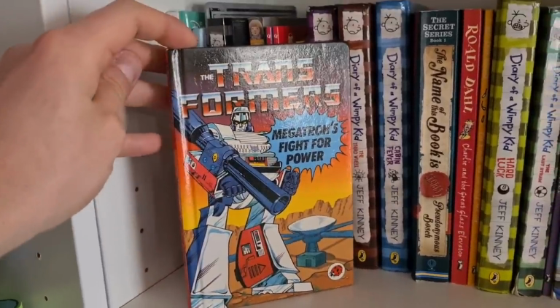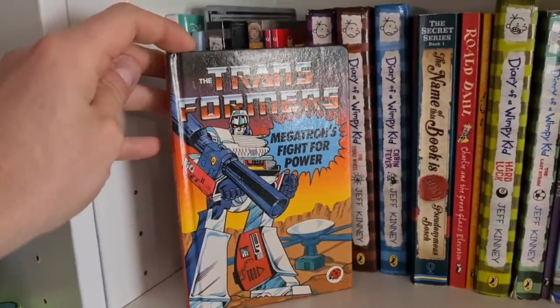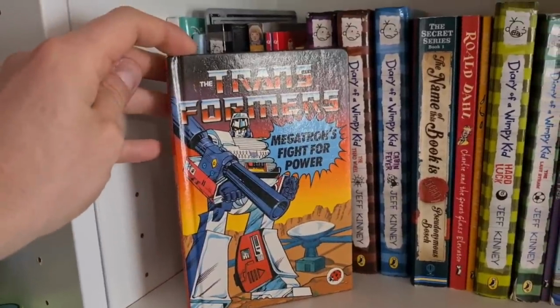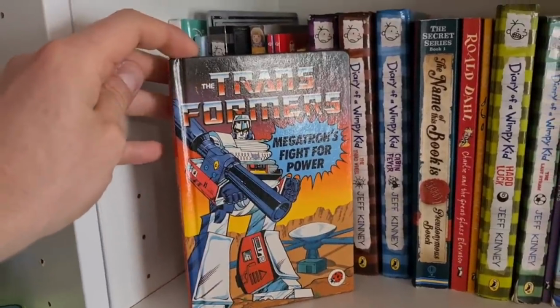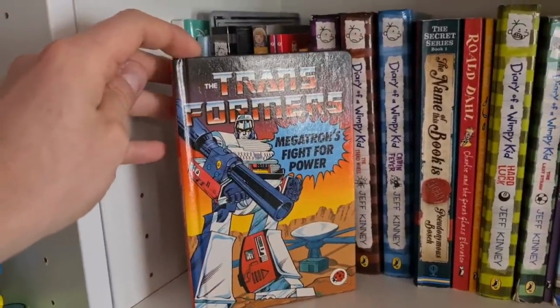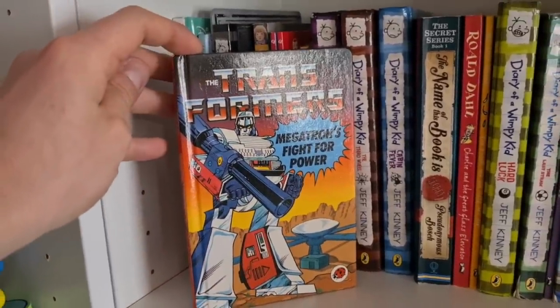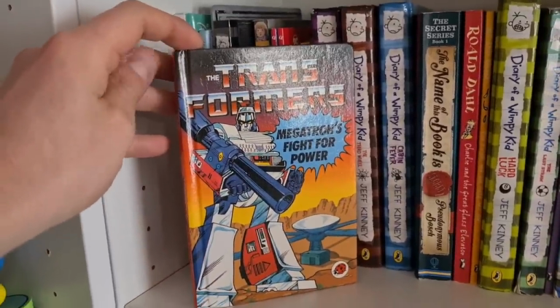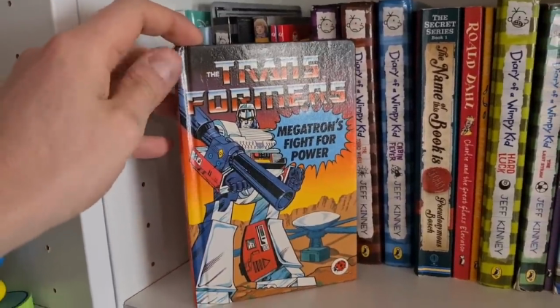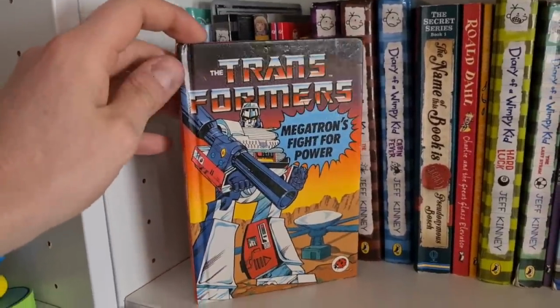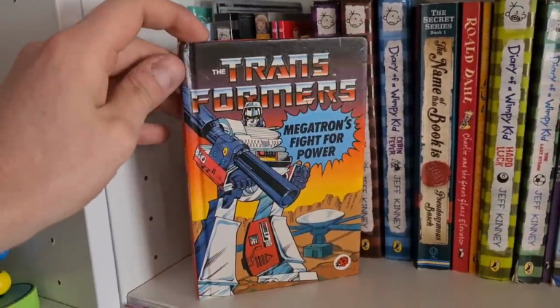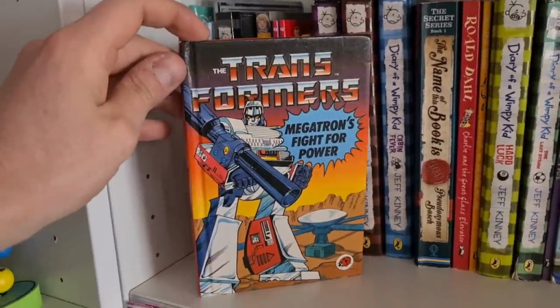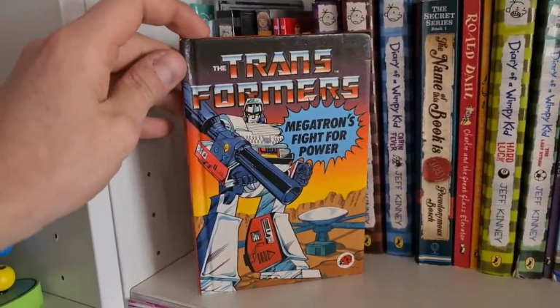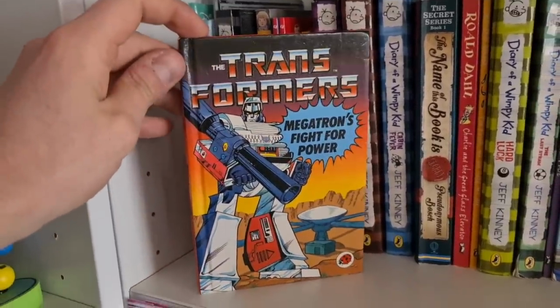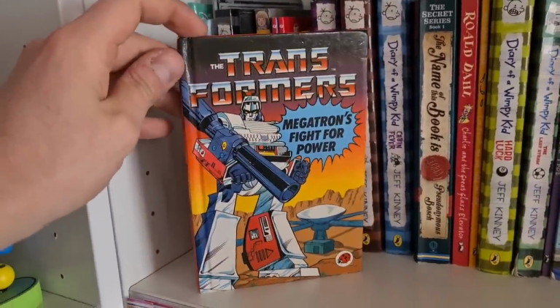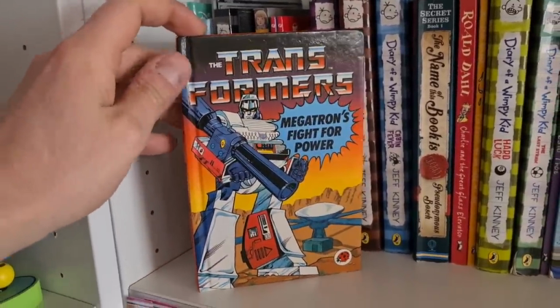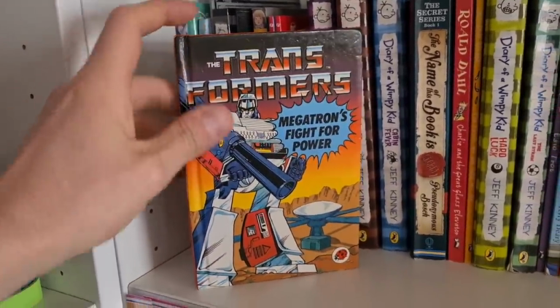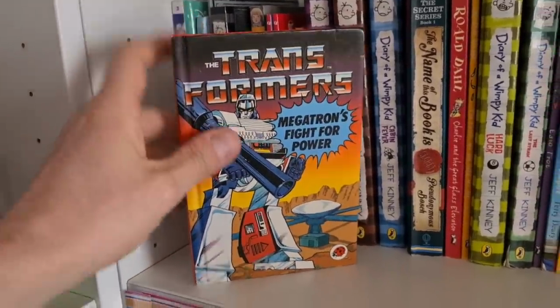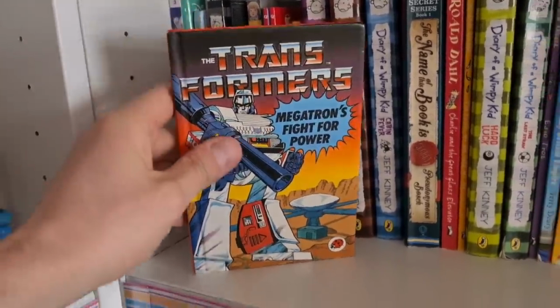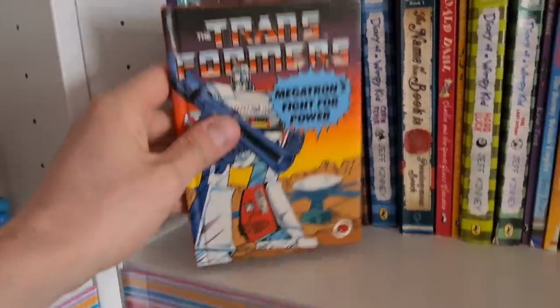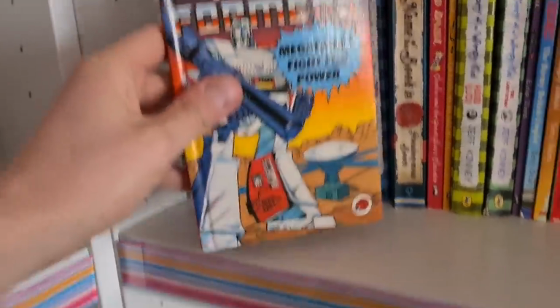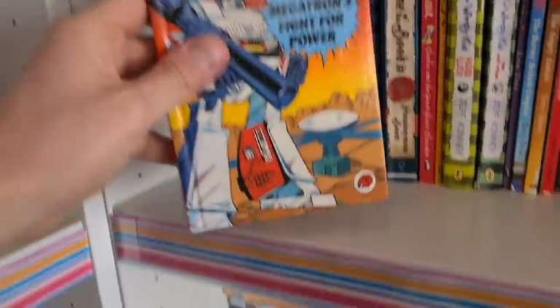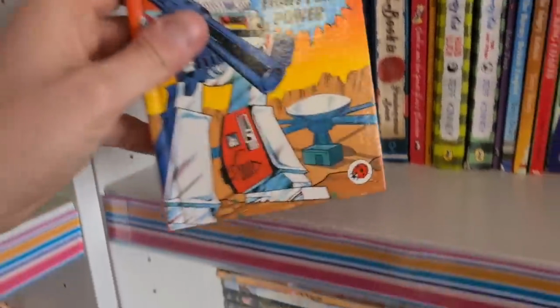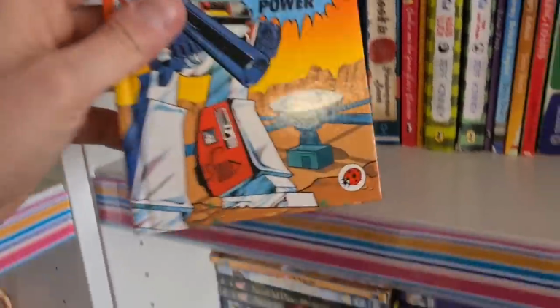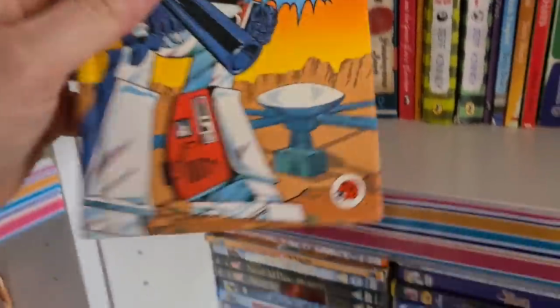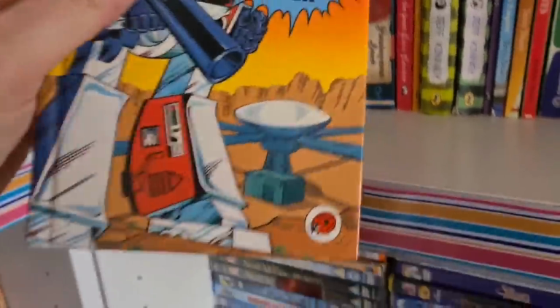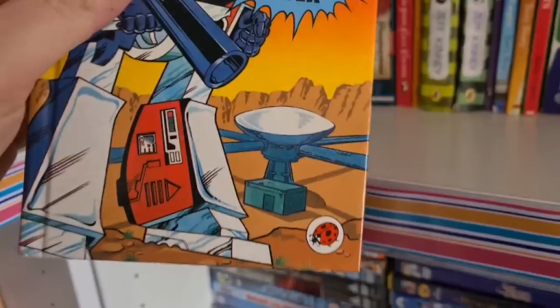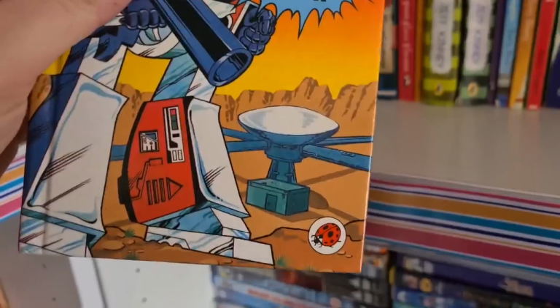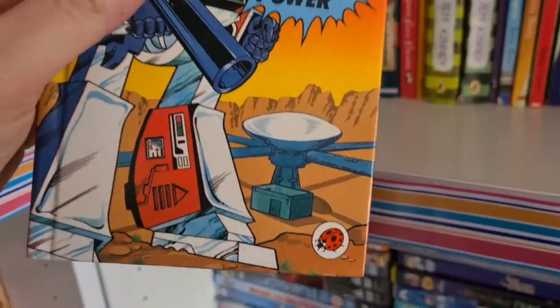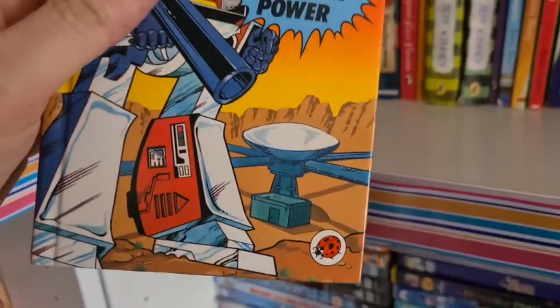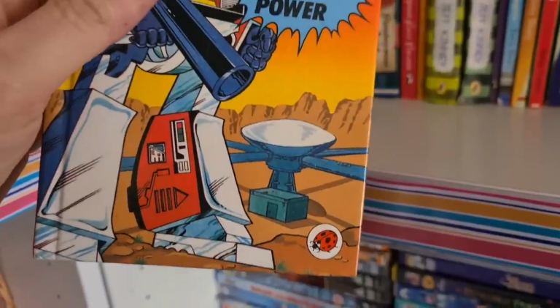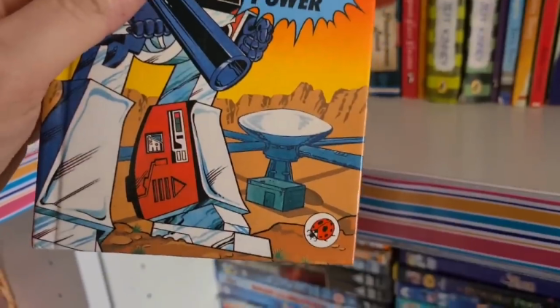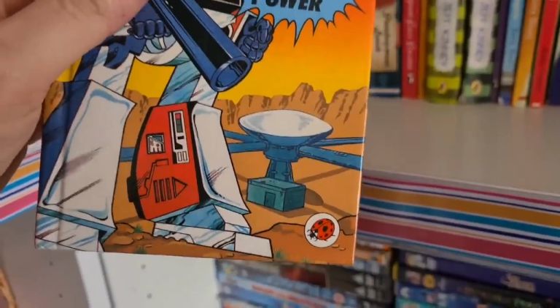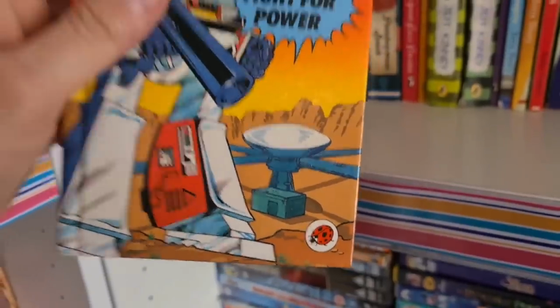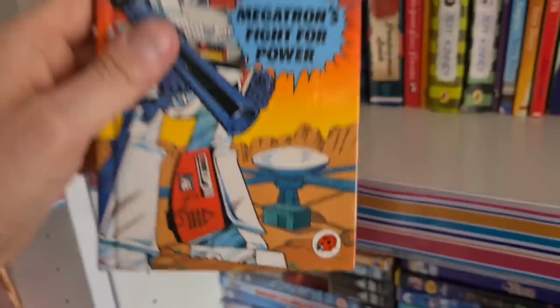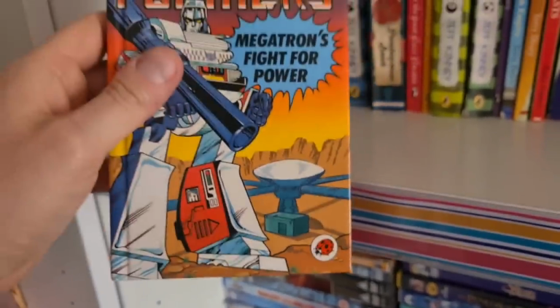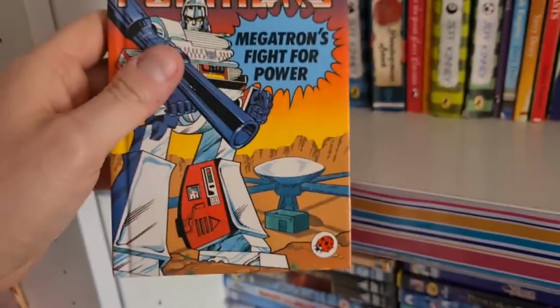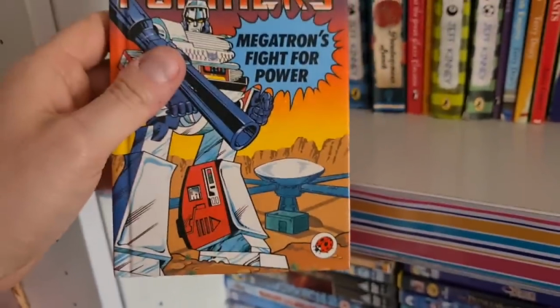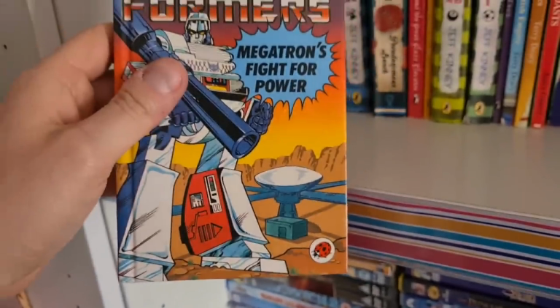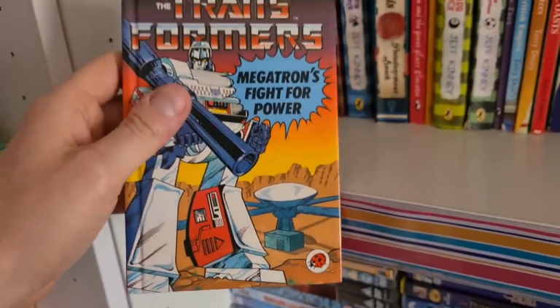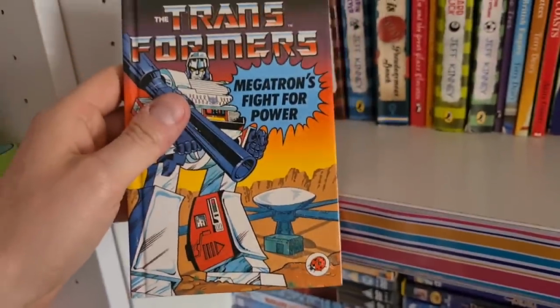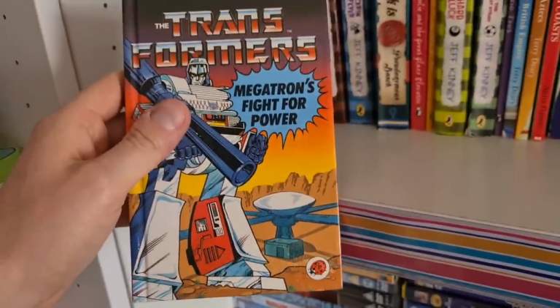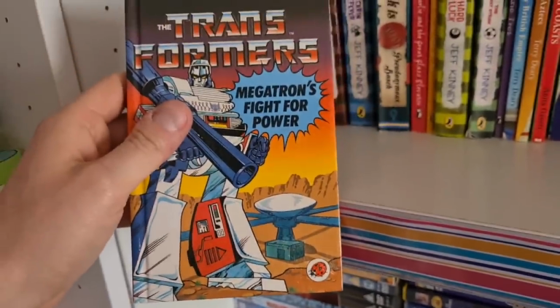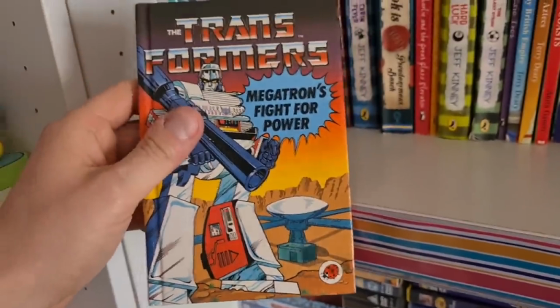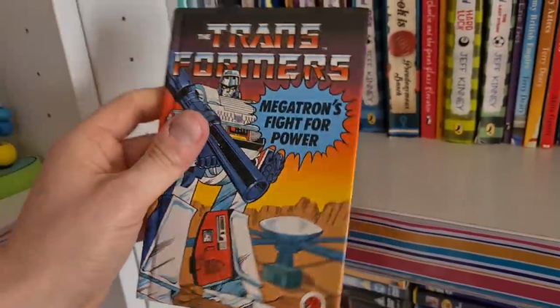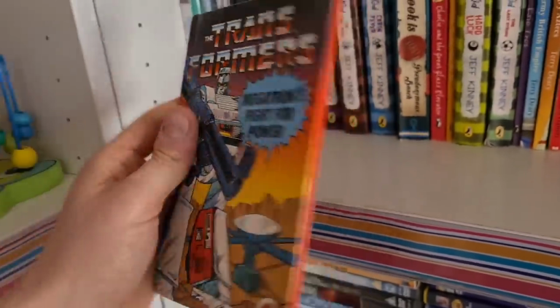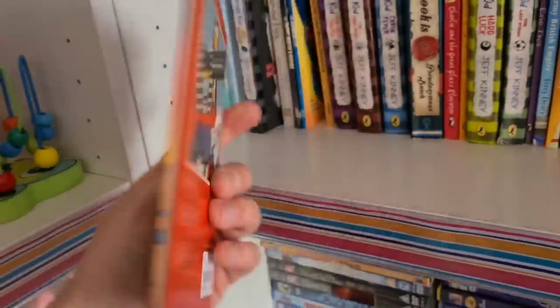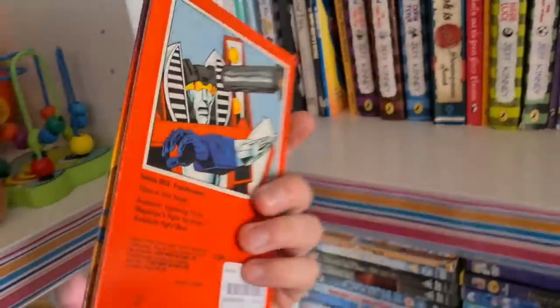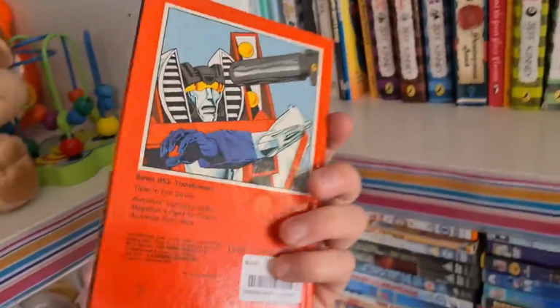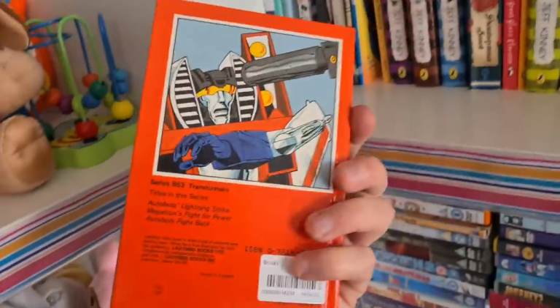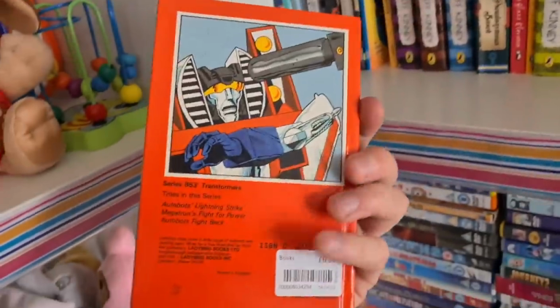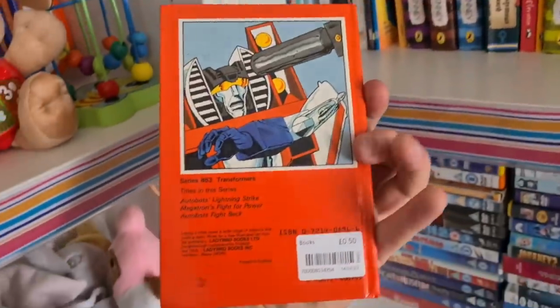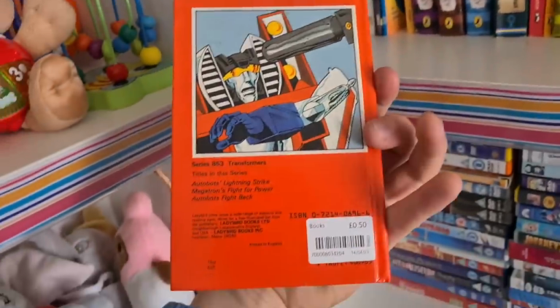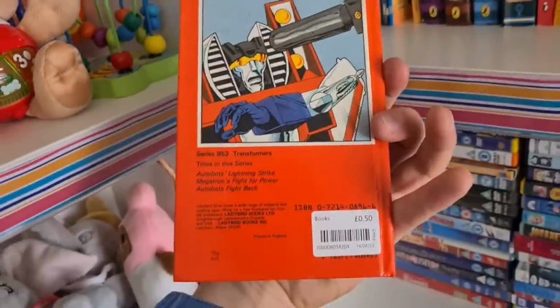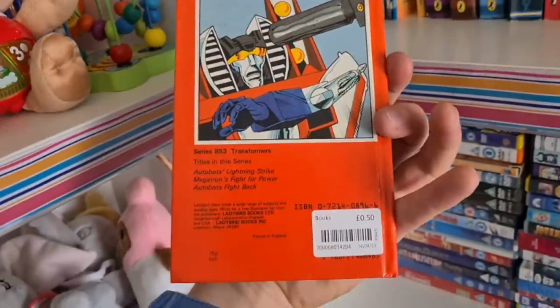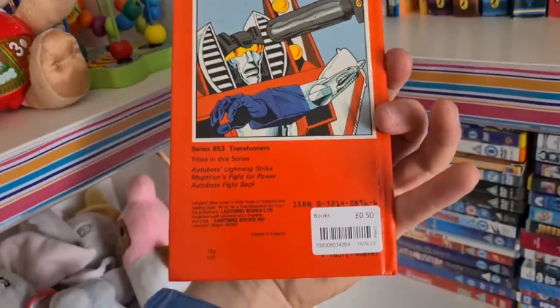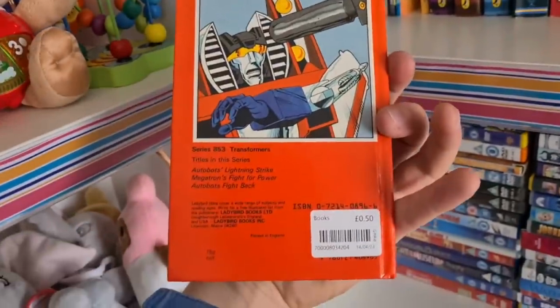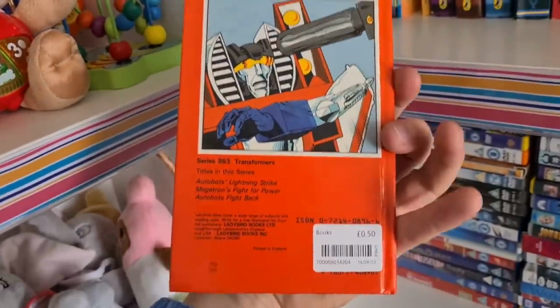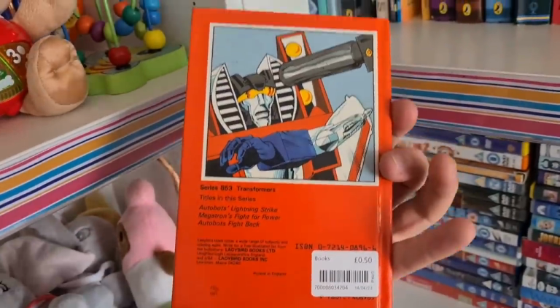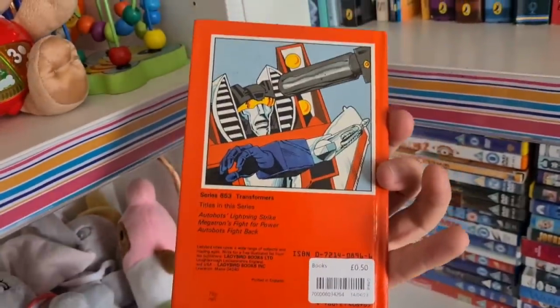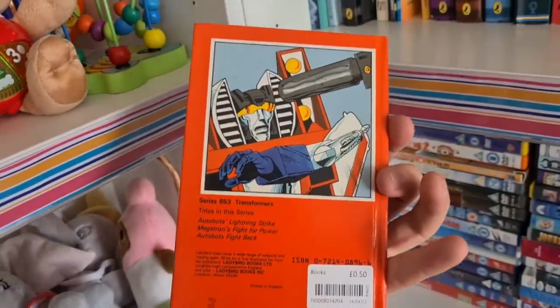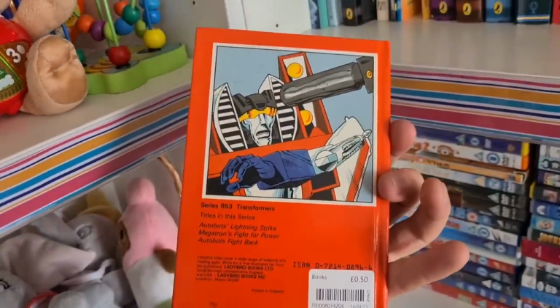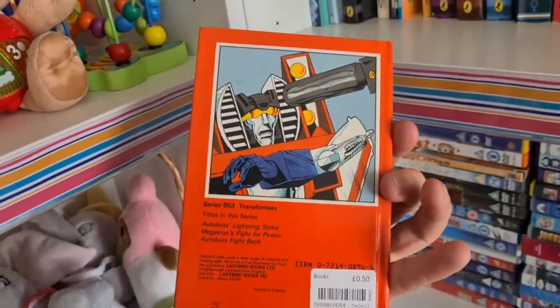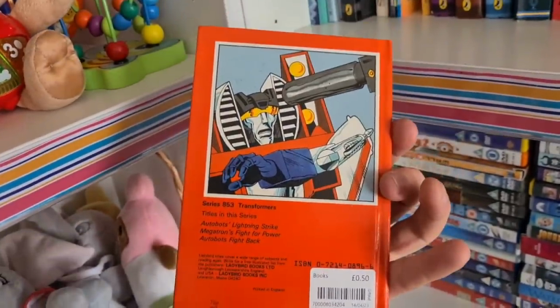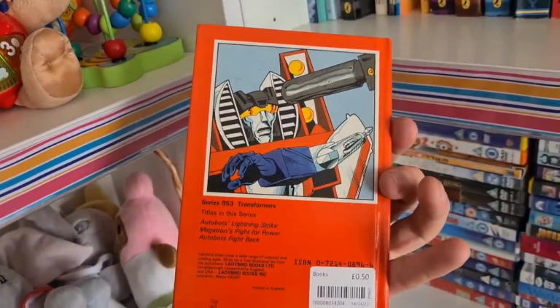Transformers: Megatron's Fight for Power — a Ladybird book. I've been trying to collect the full Ladybird set. I can't remember if I've got this one or not, but it's only 50p.